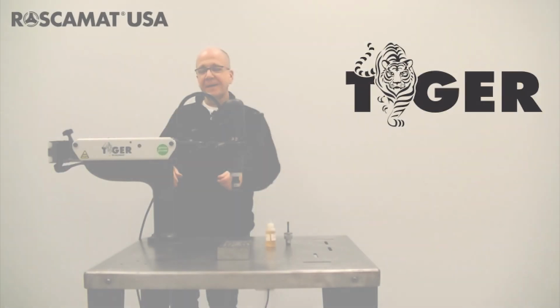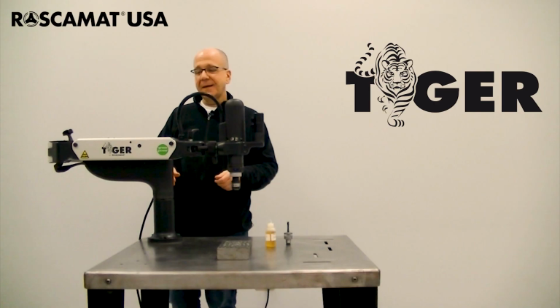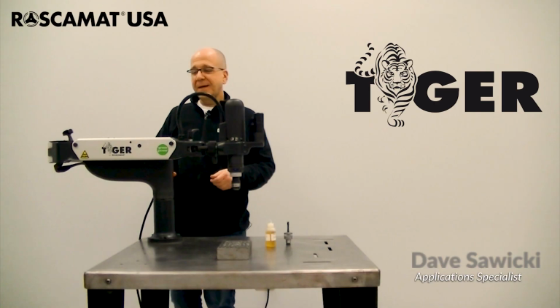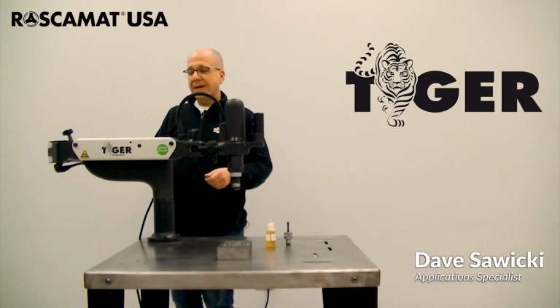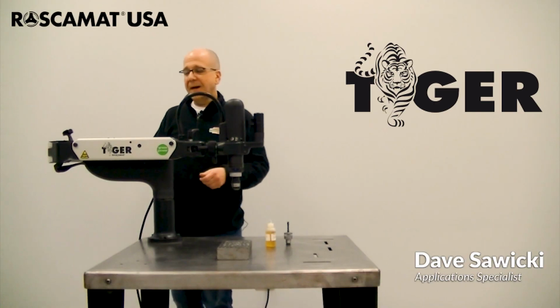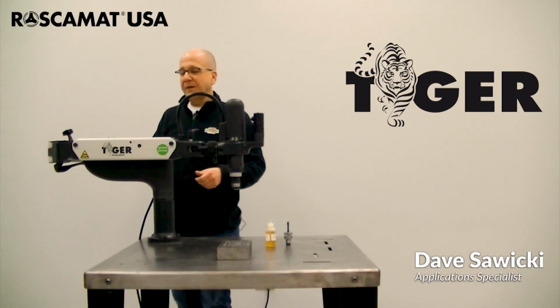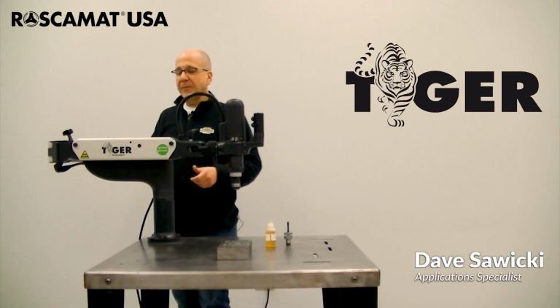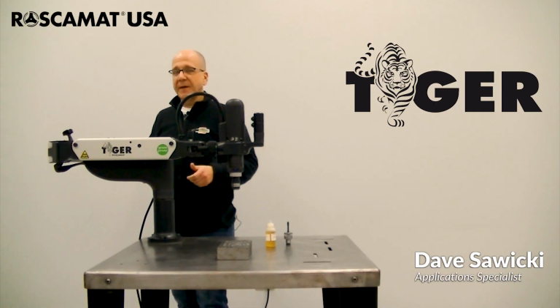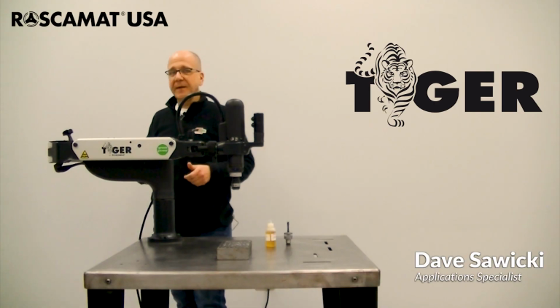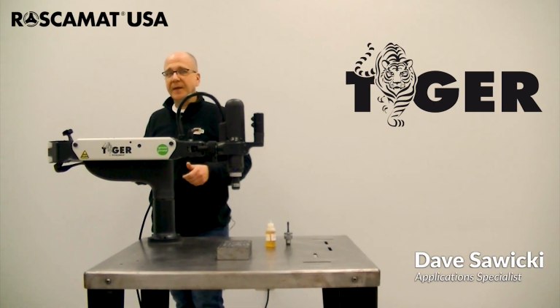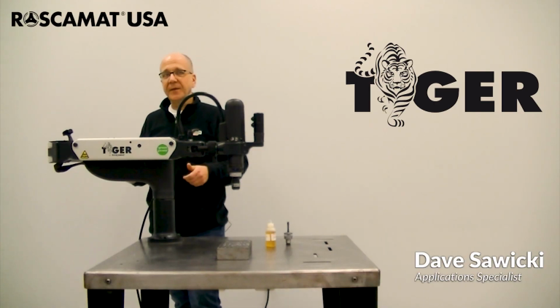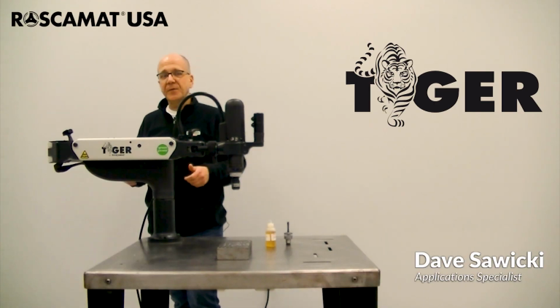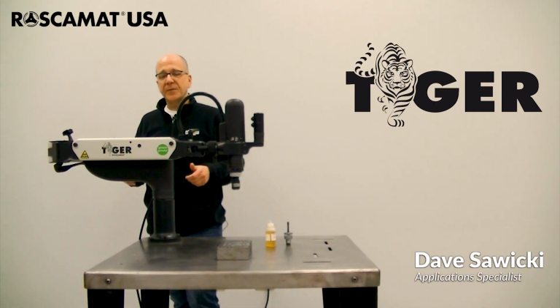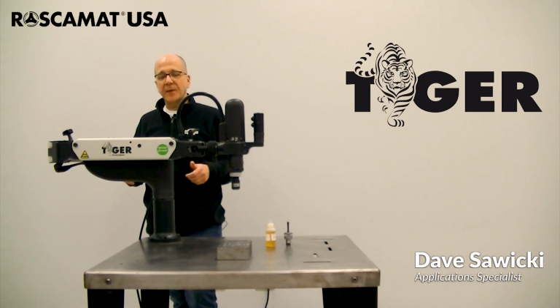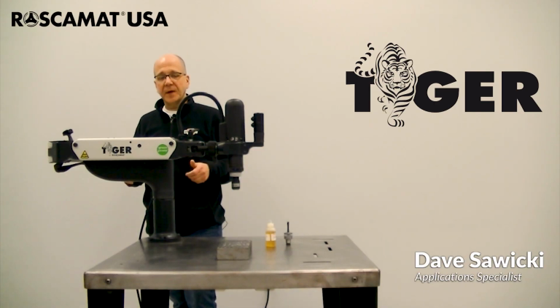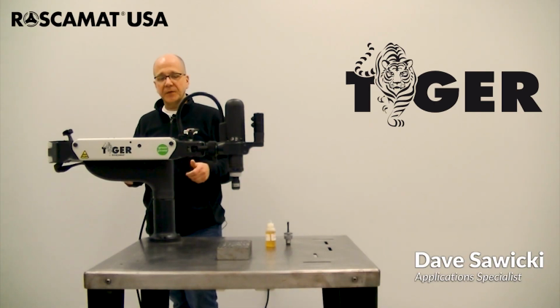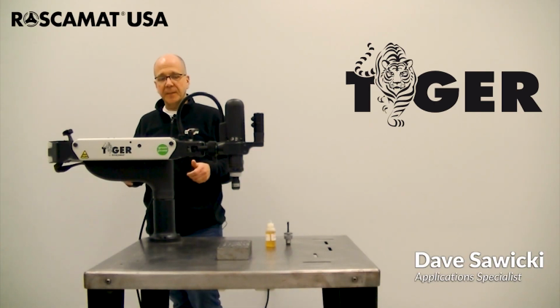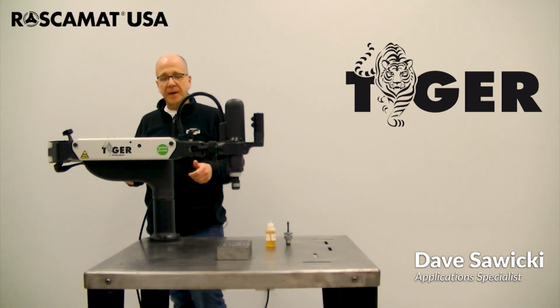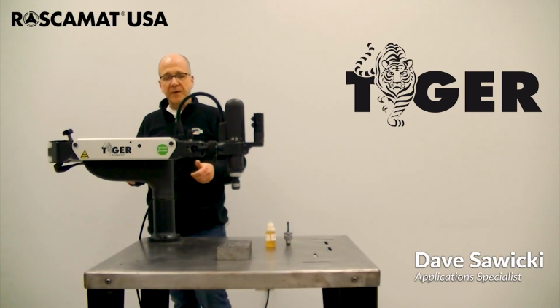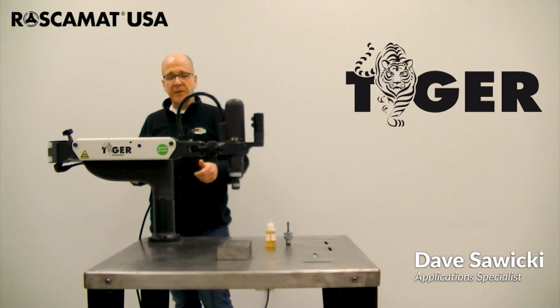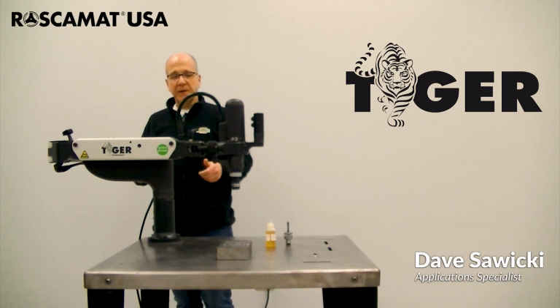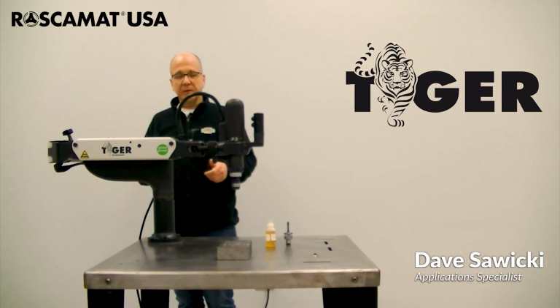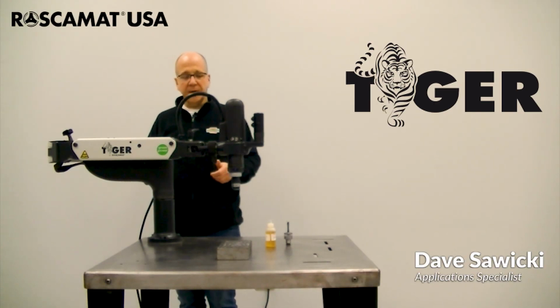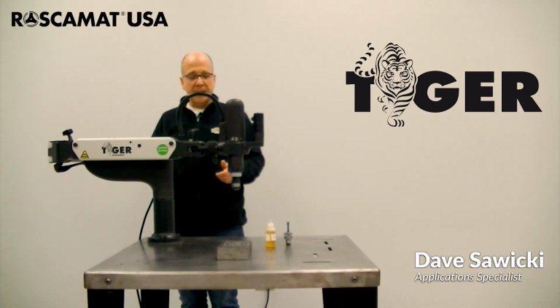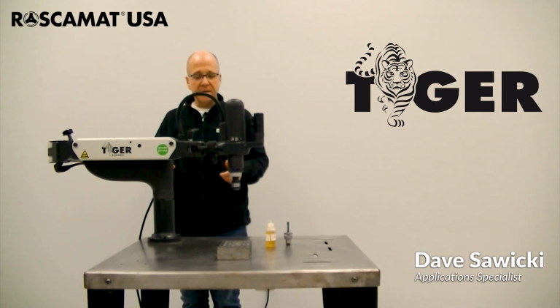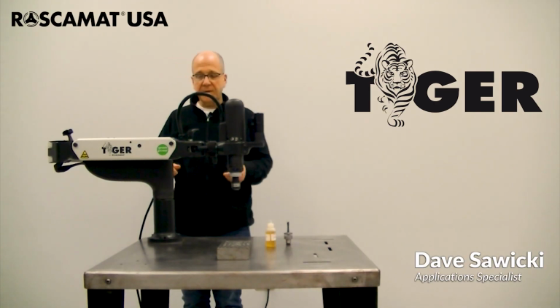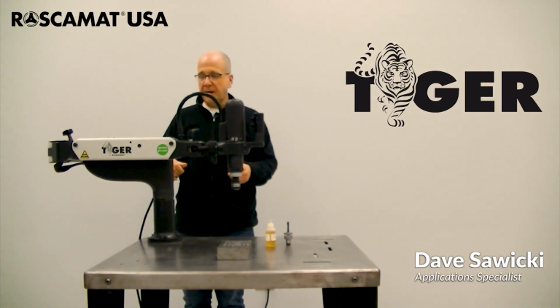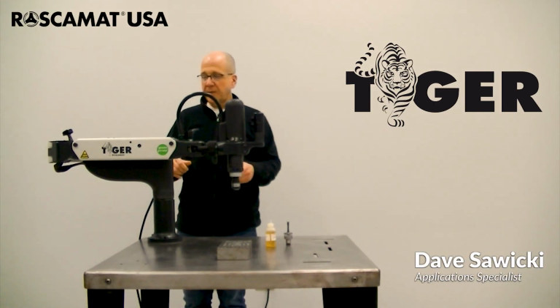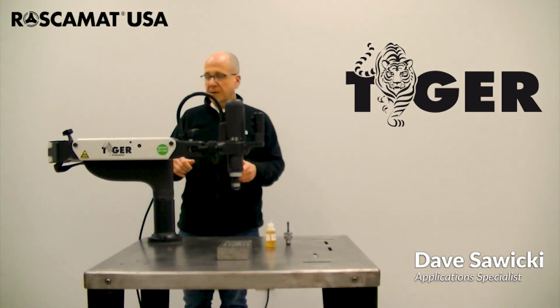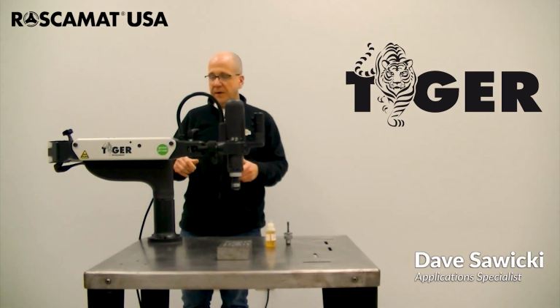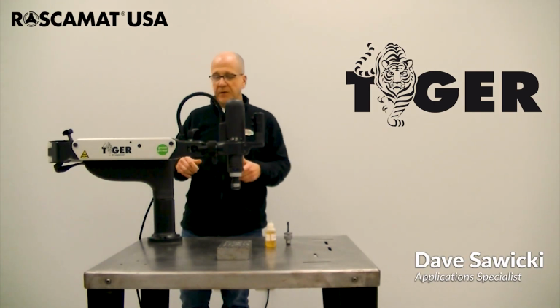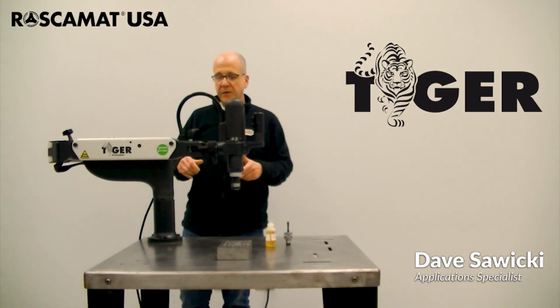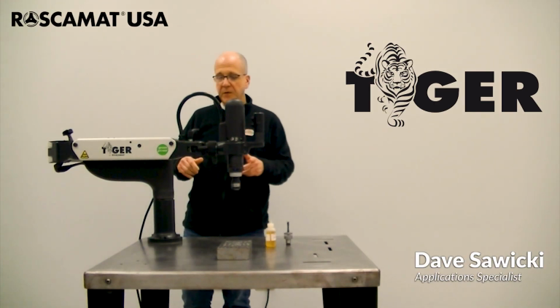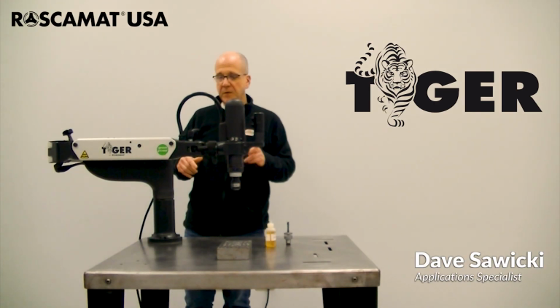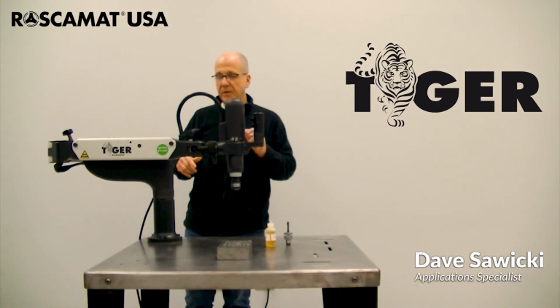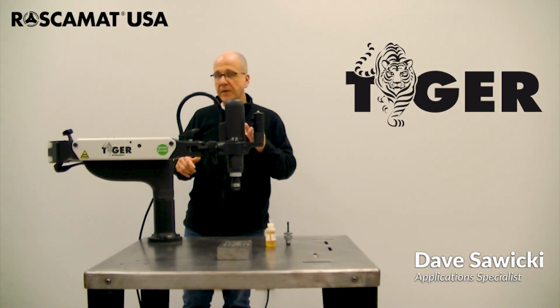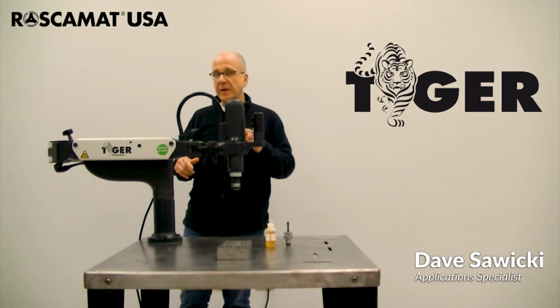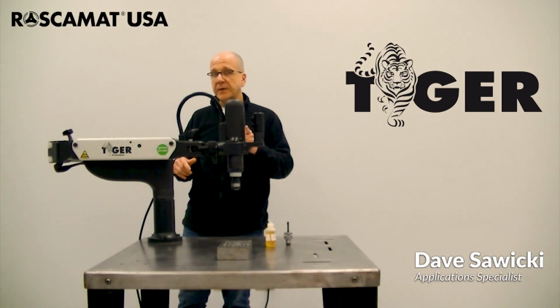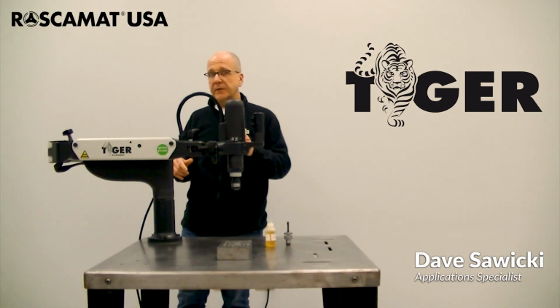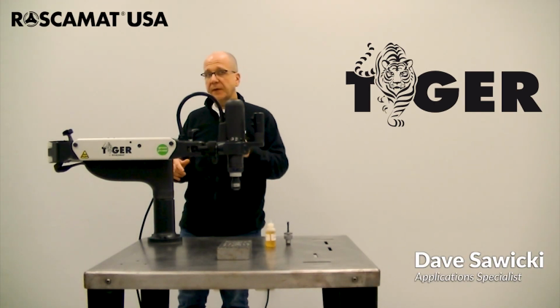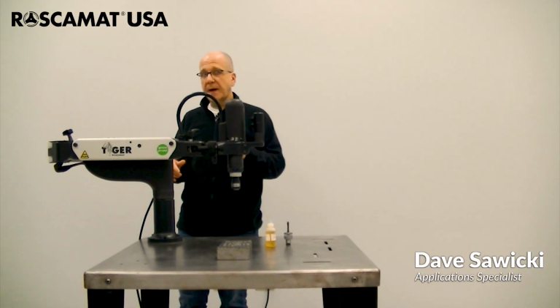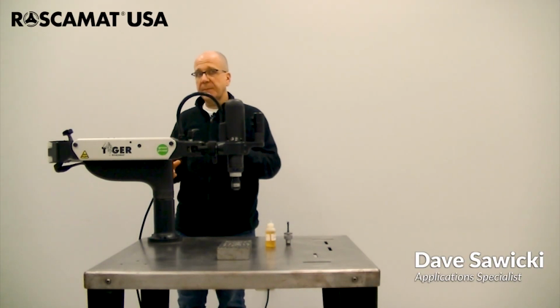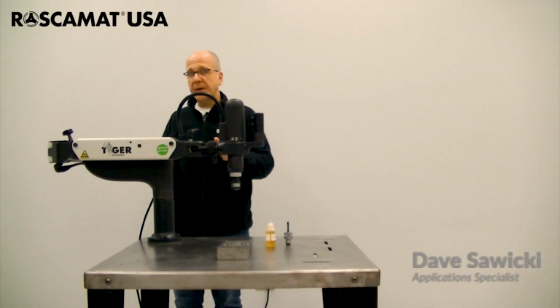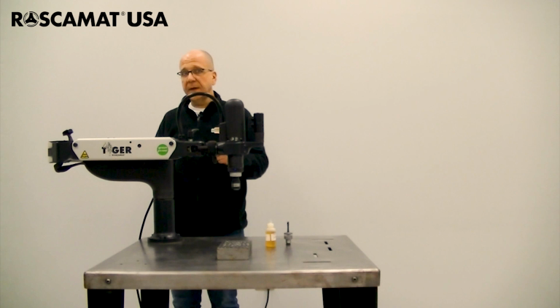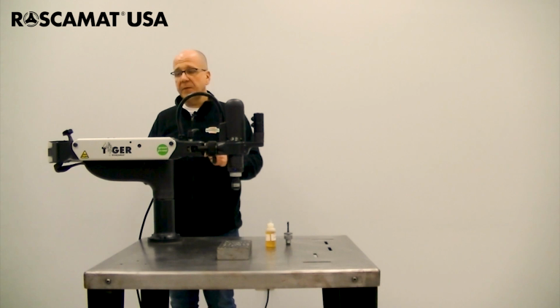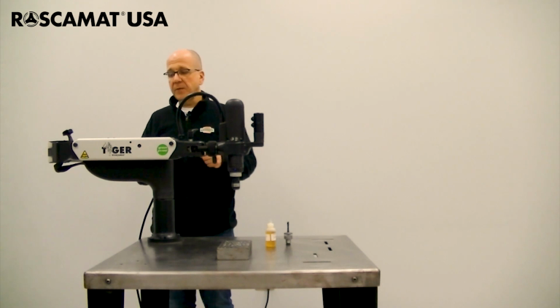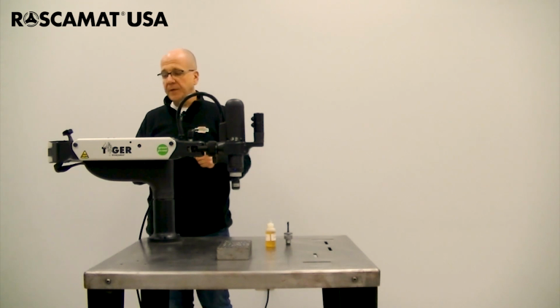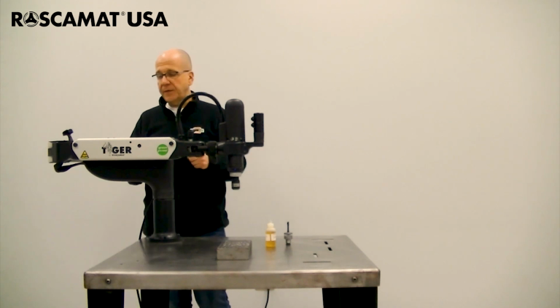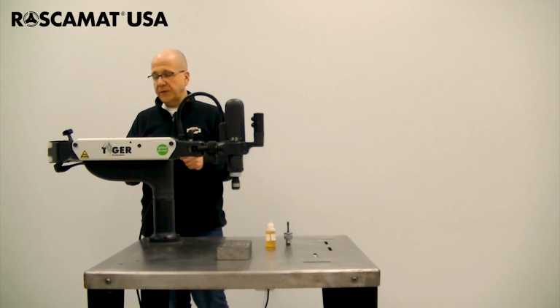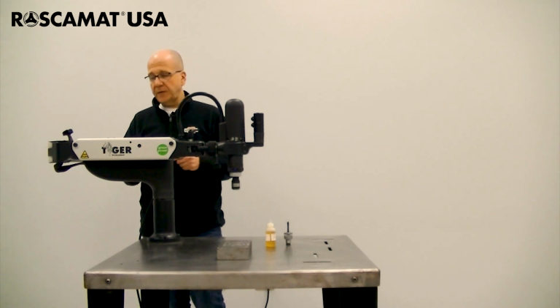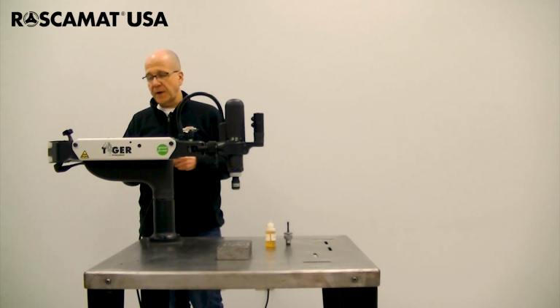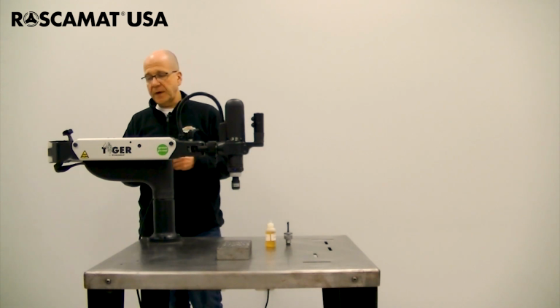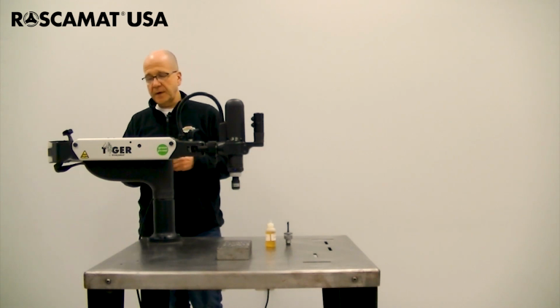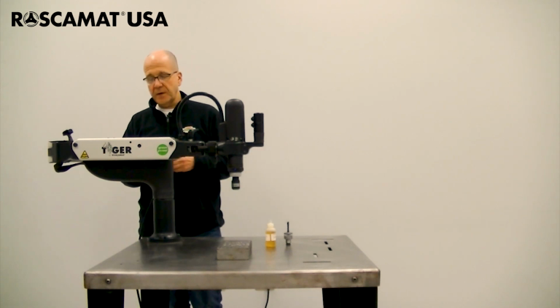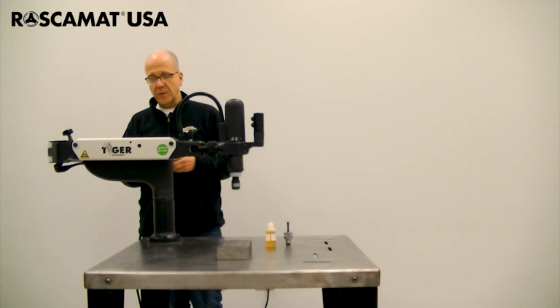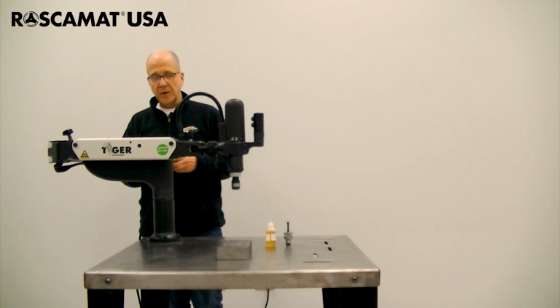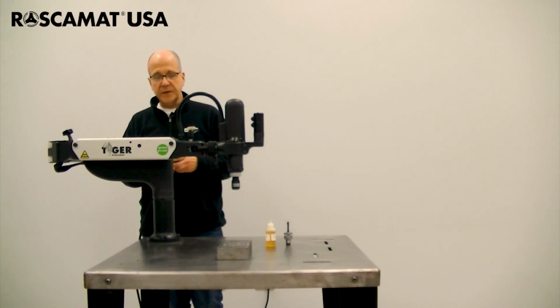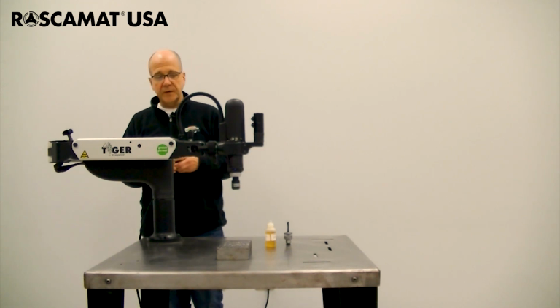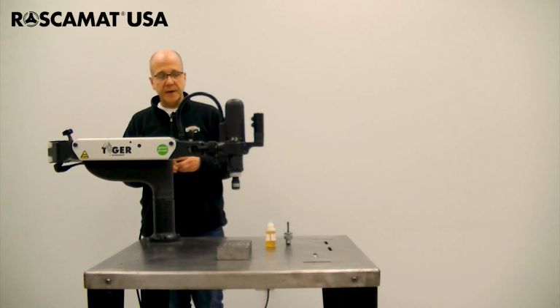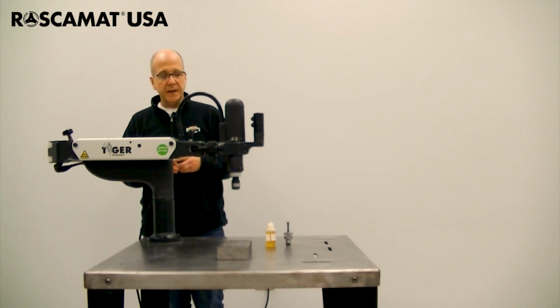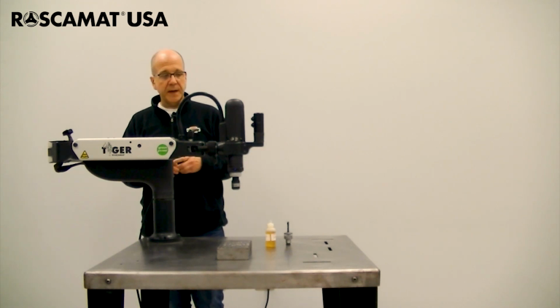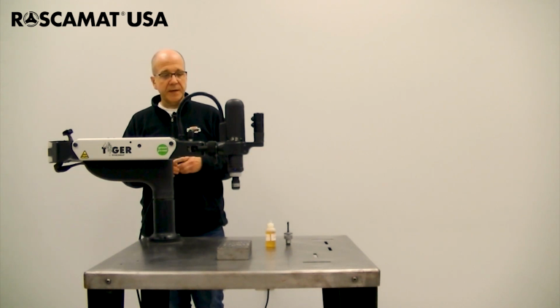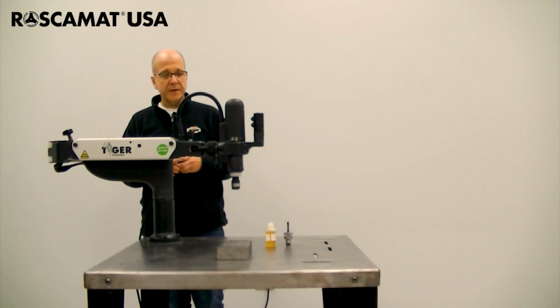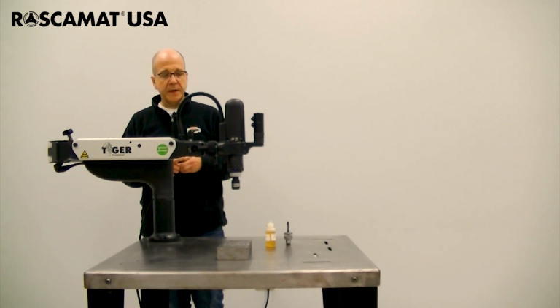Hi everybody, Dave with Roscomat USA. Today we're going to do vertical tapping with the Tiger 110 Electric.